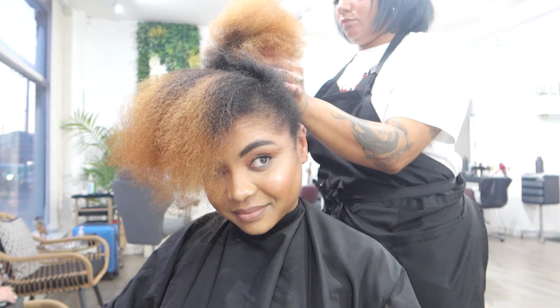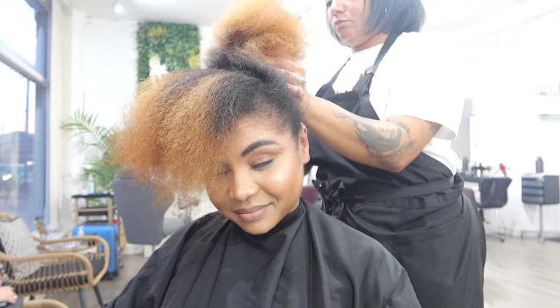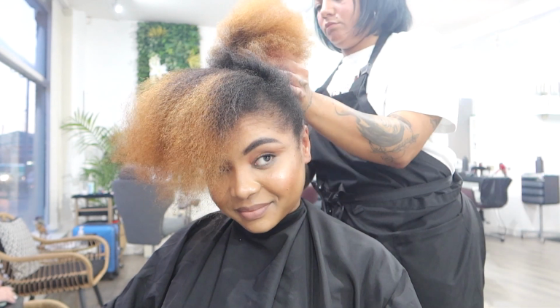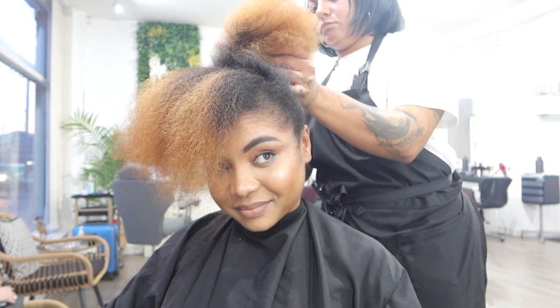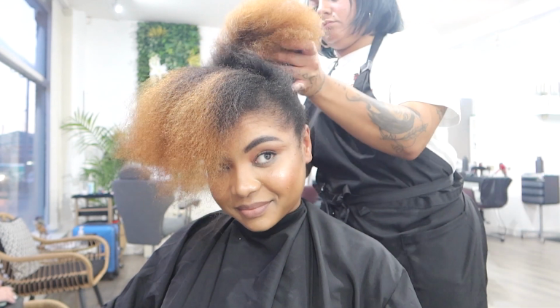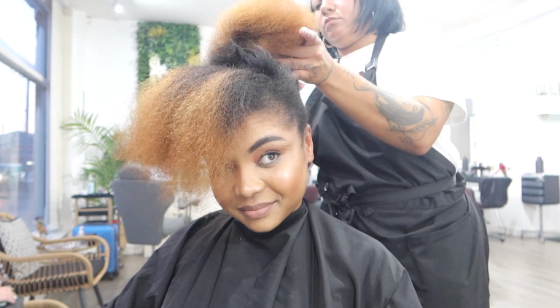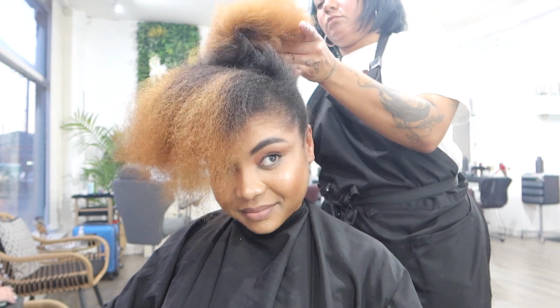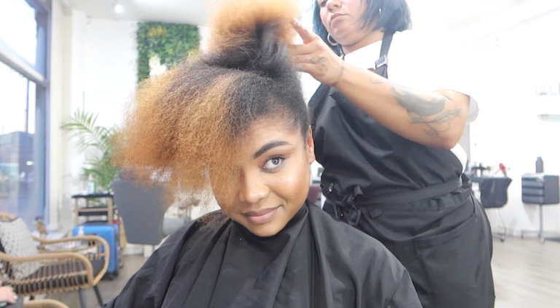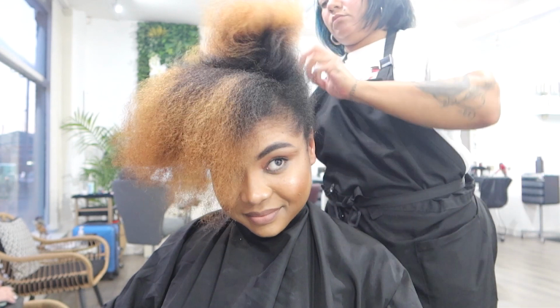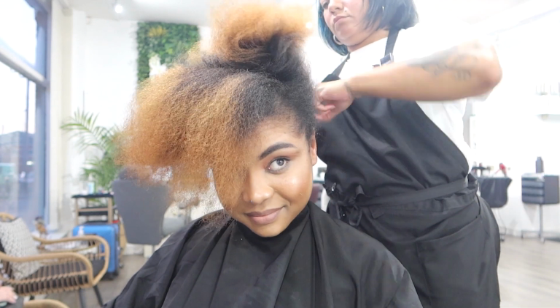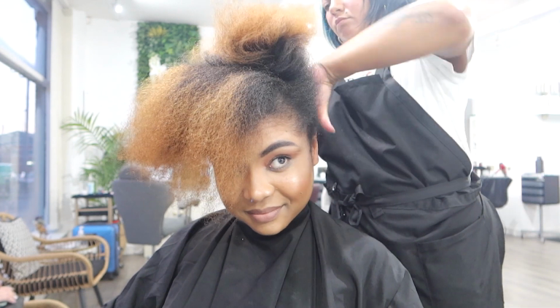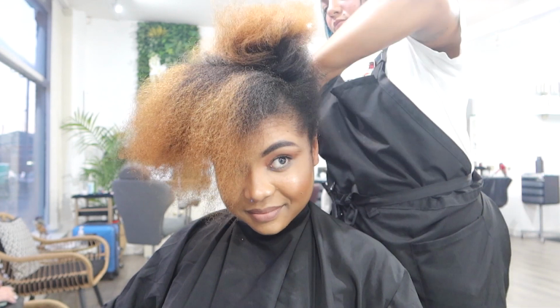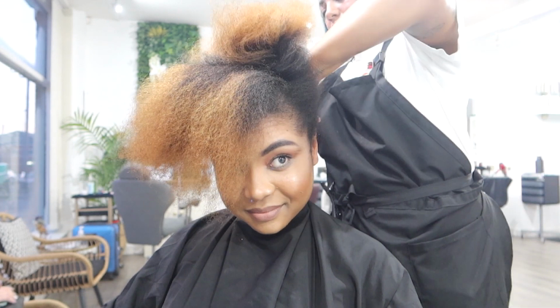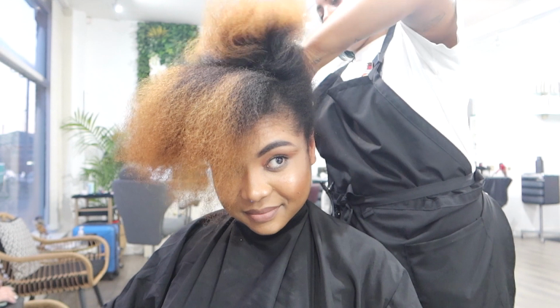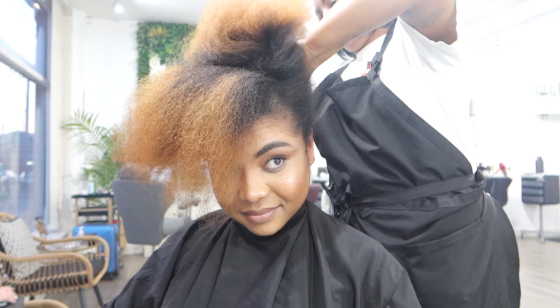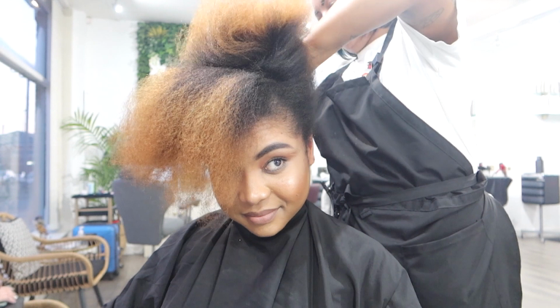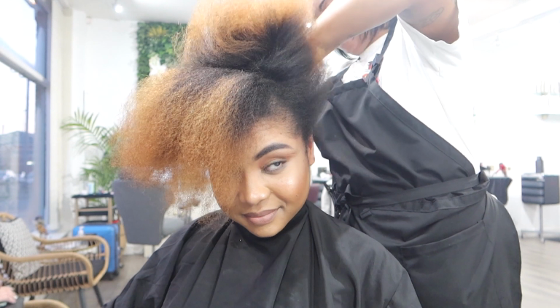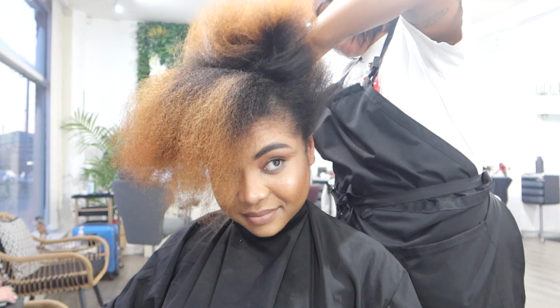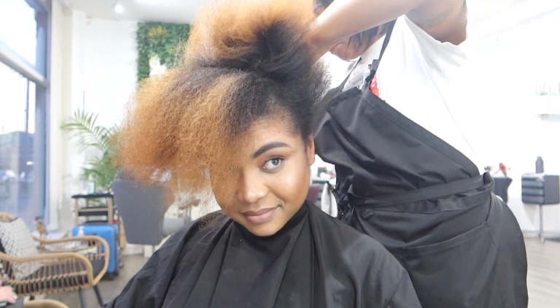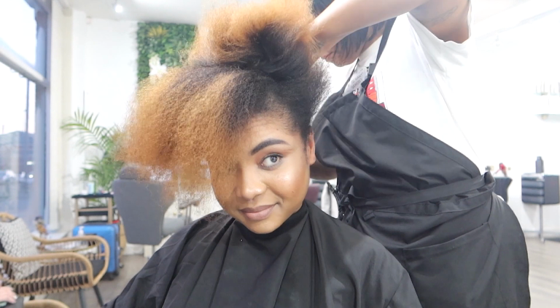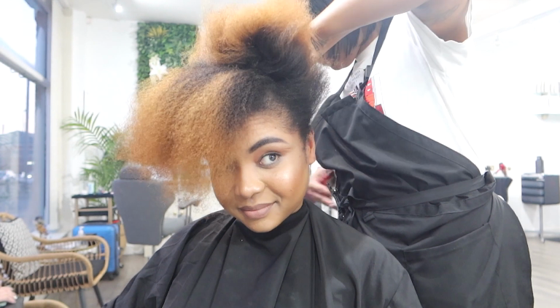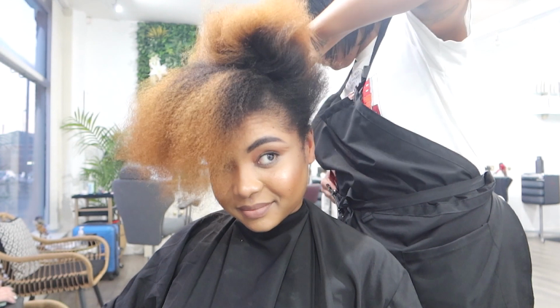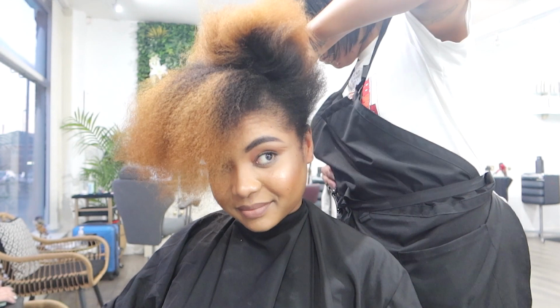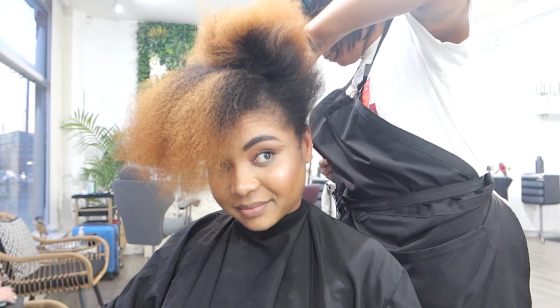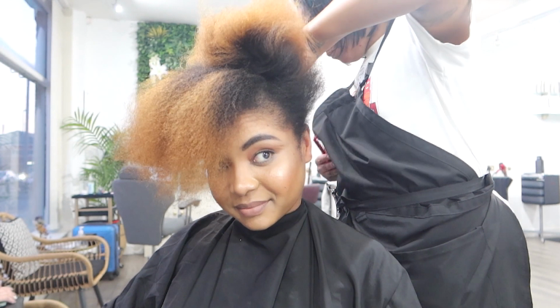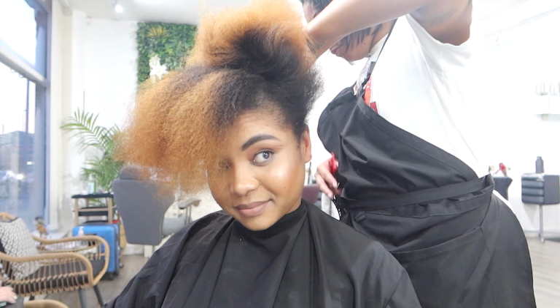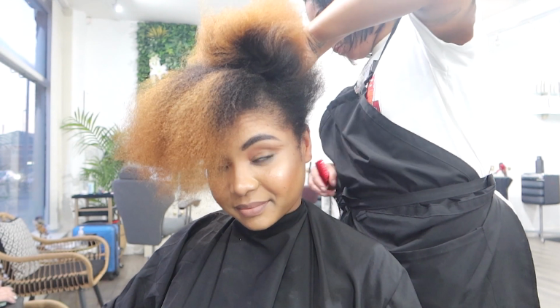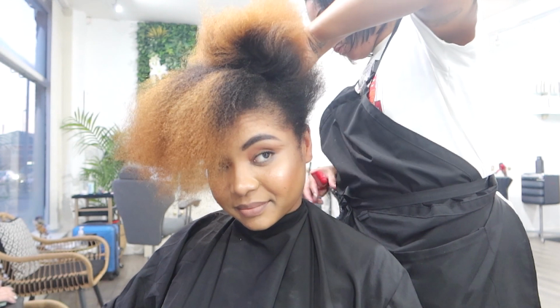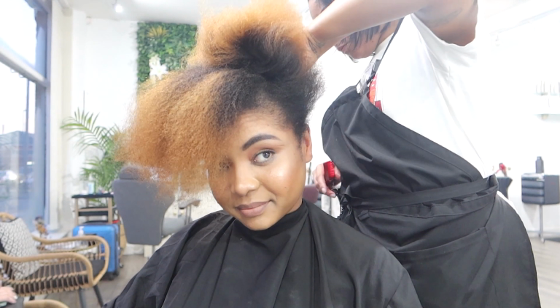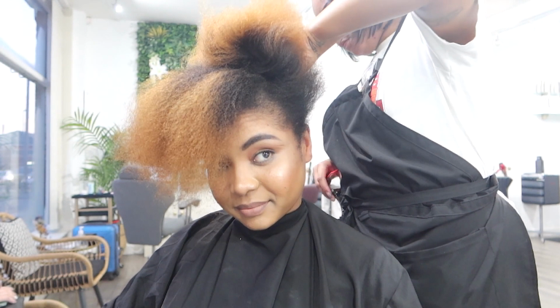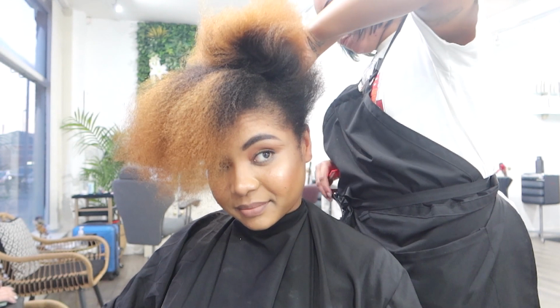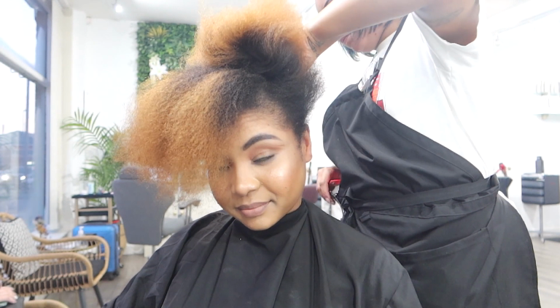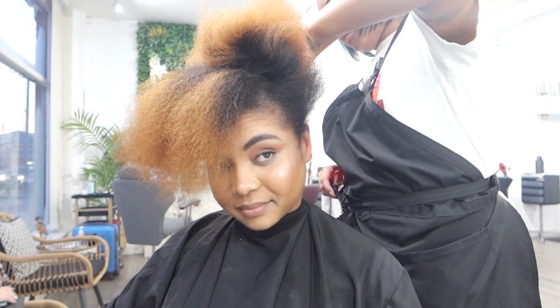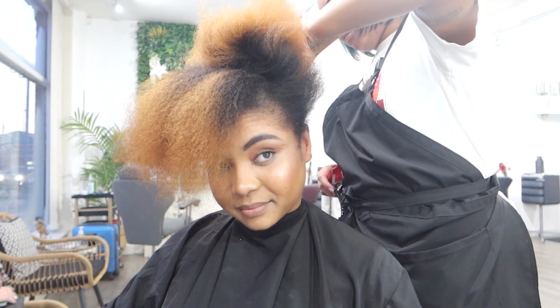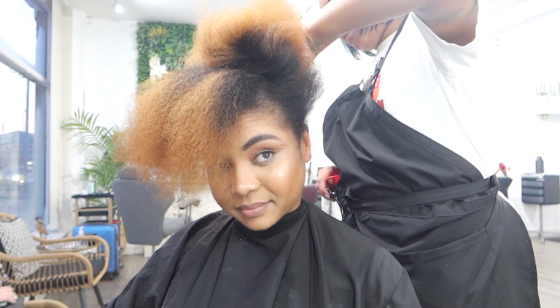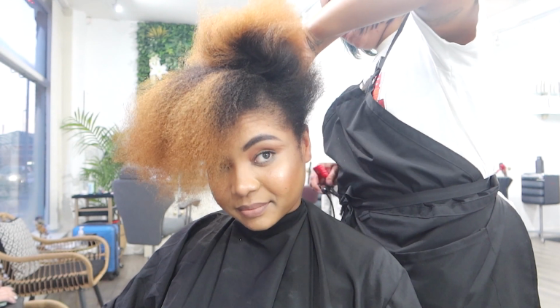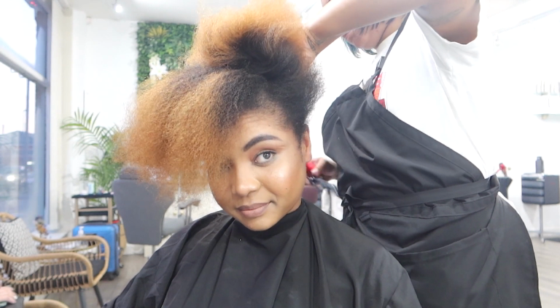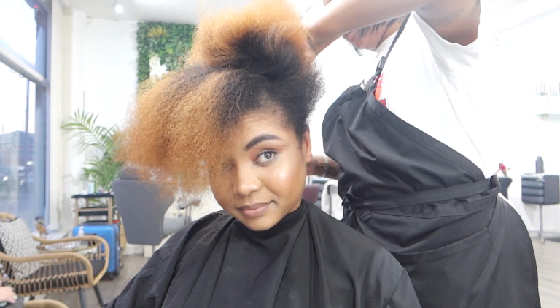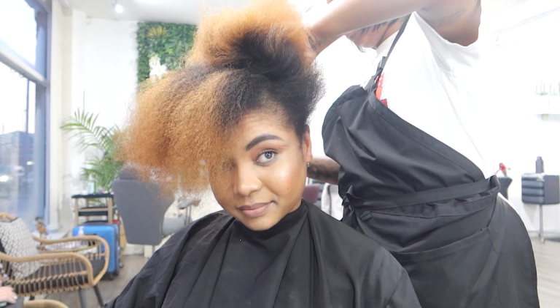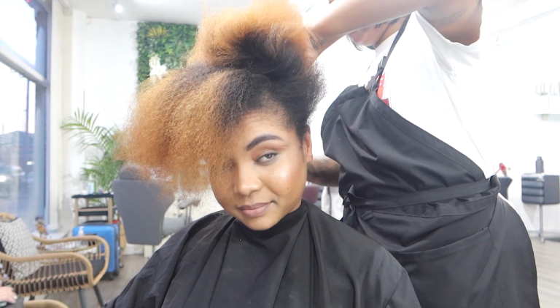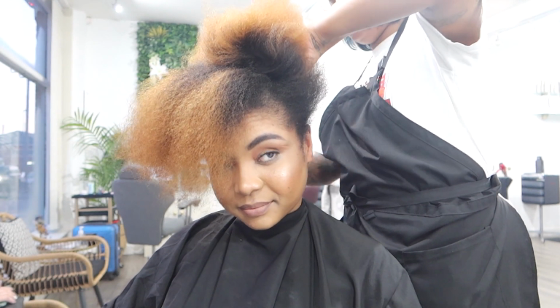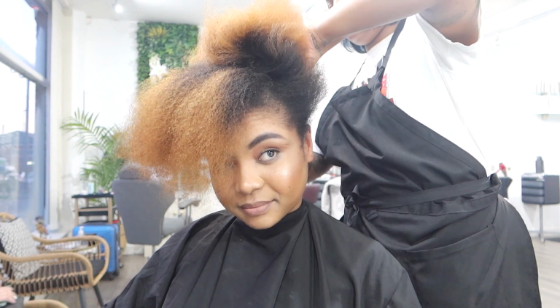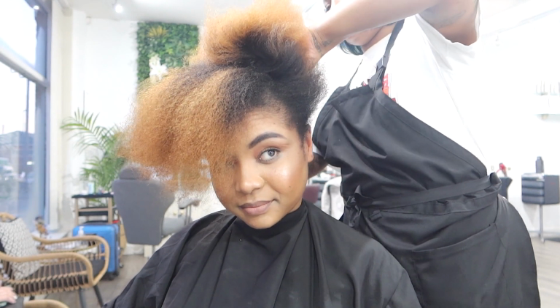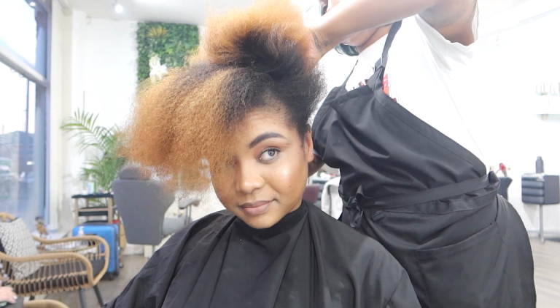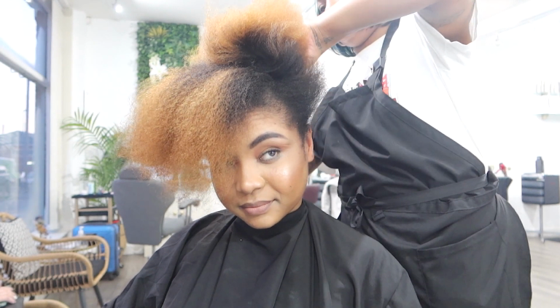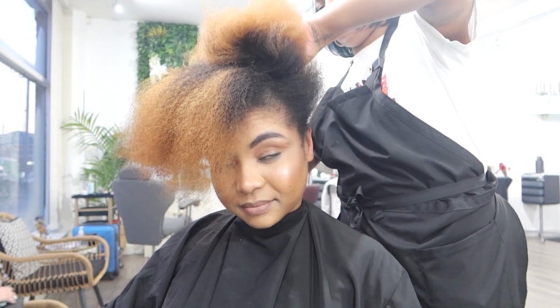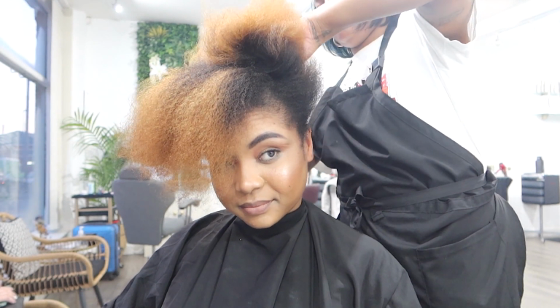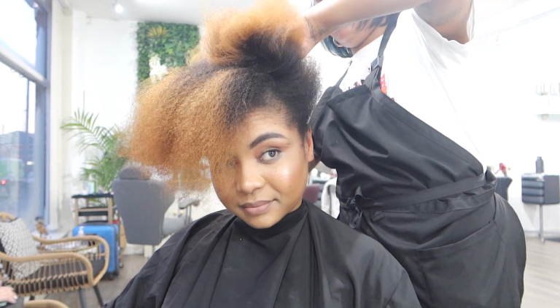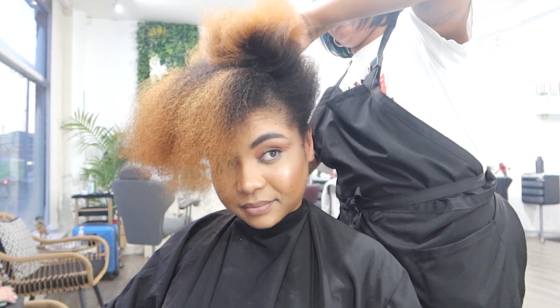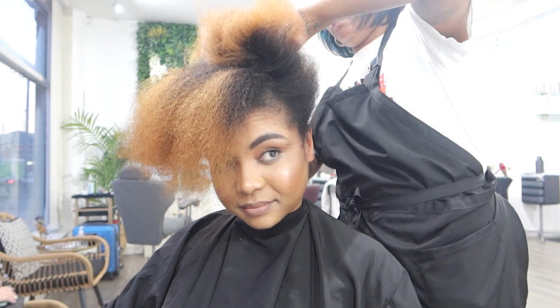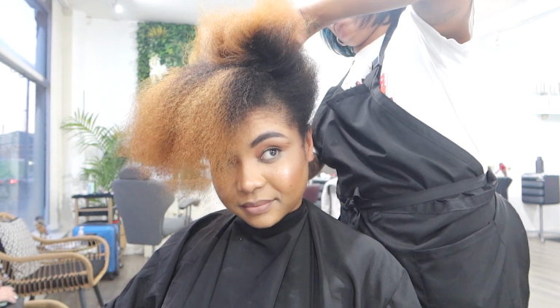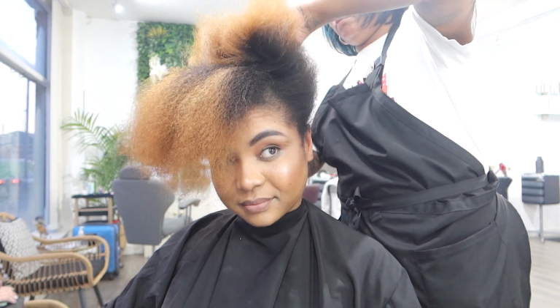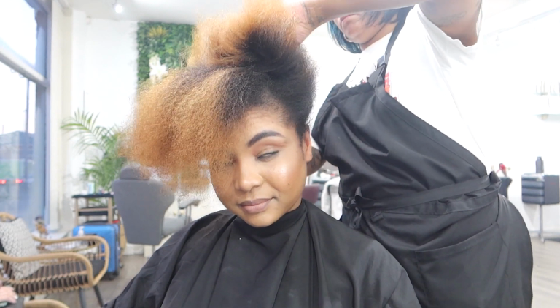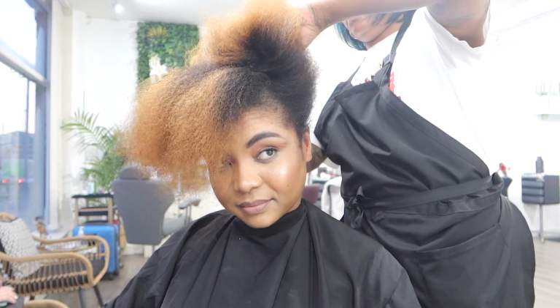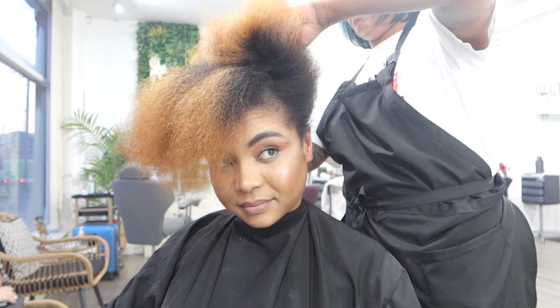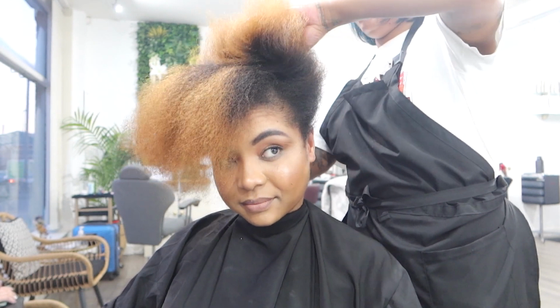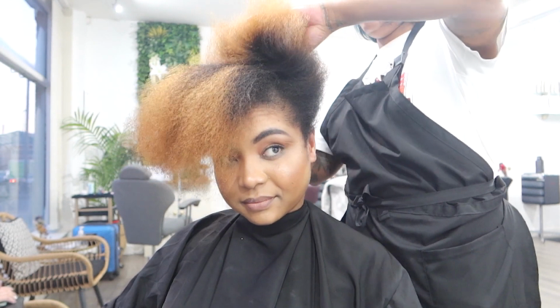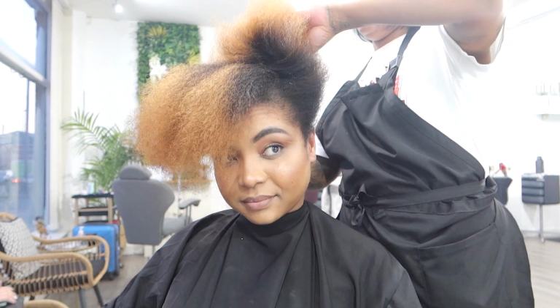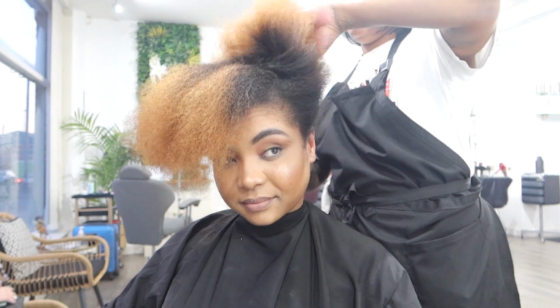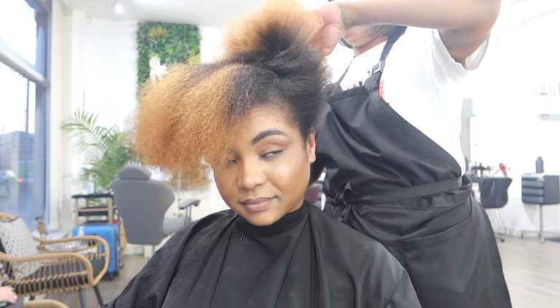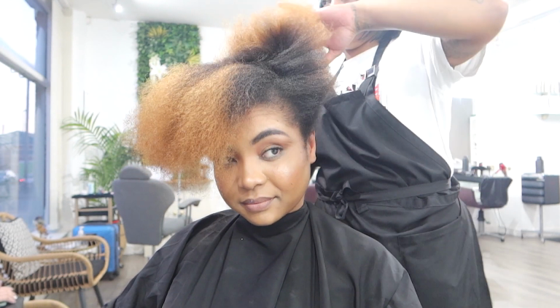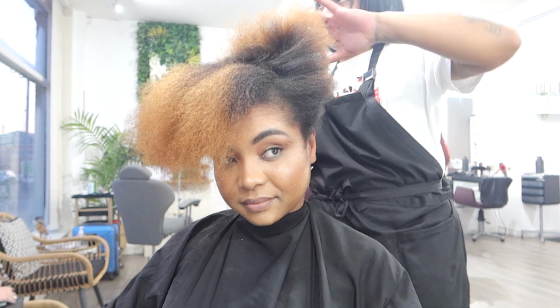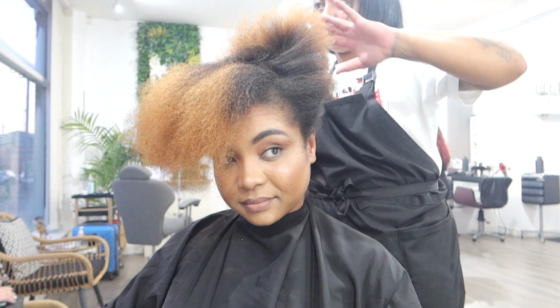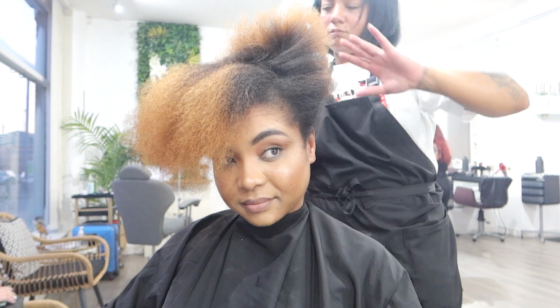And of course, now she's just going to go in with the flat iron to basically flat iron my hair and give me that silk look that I'm going for.